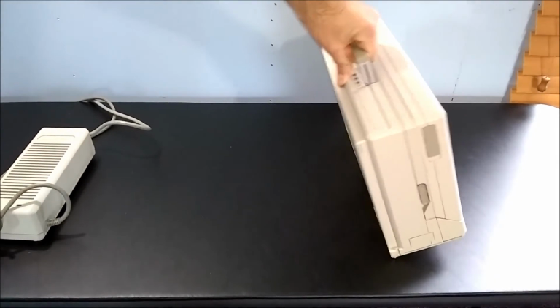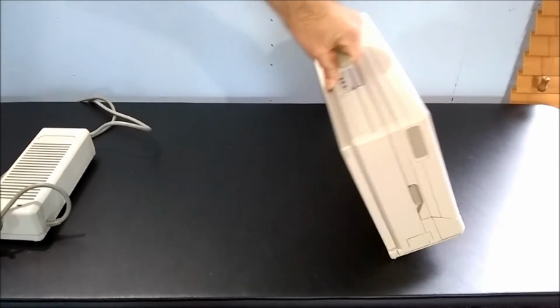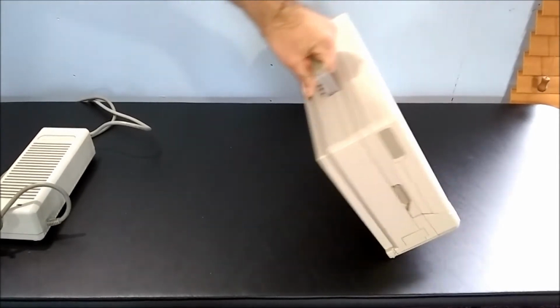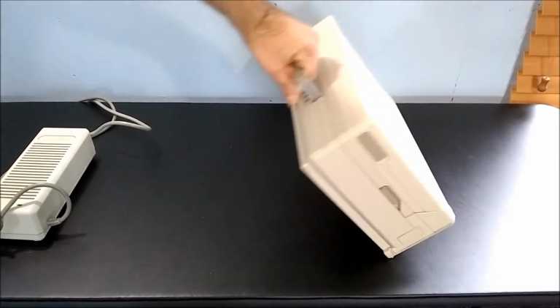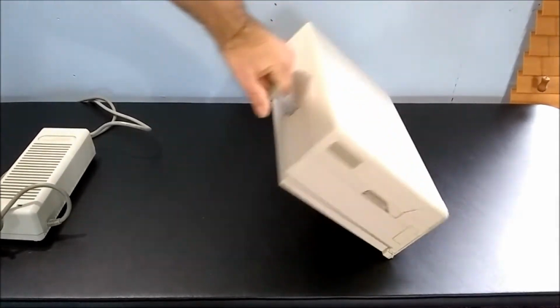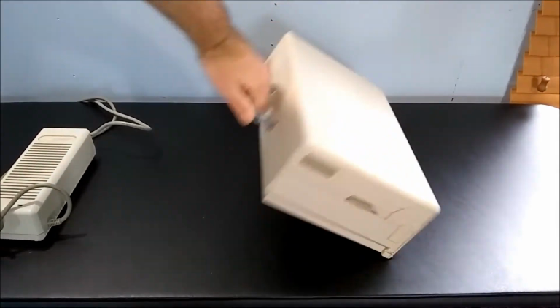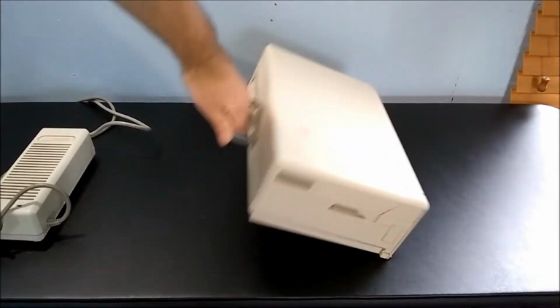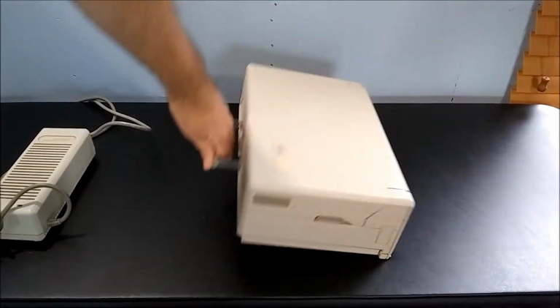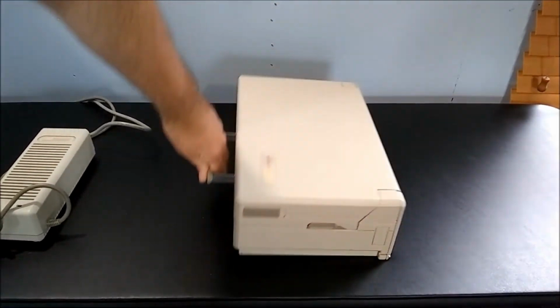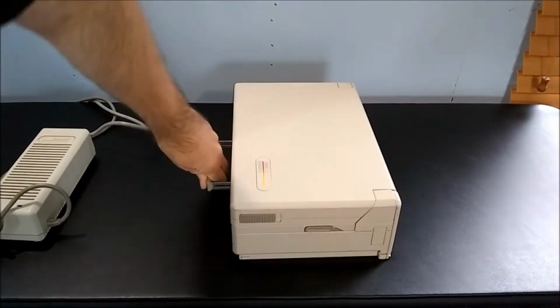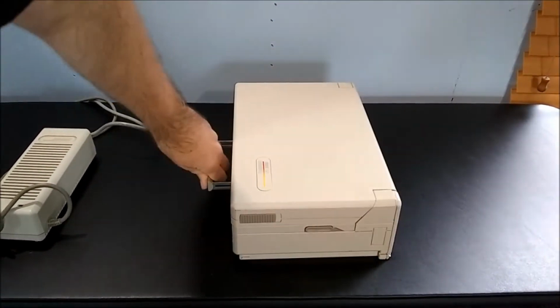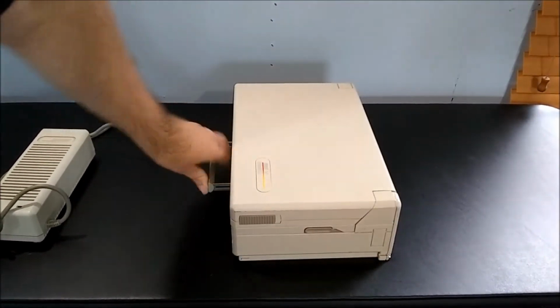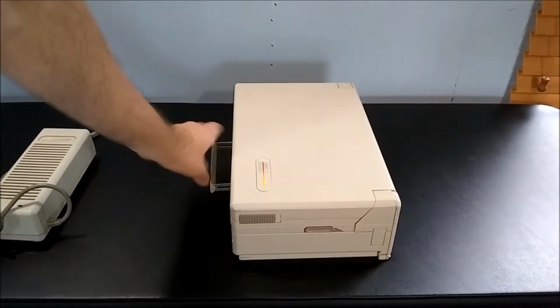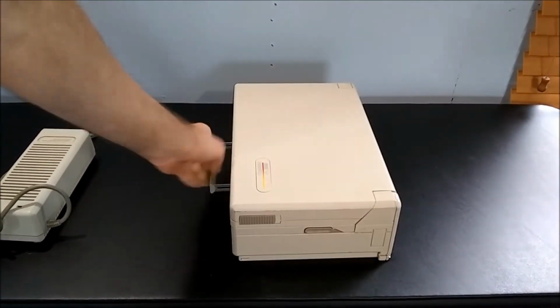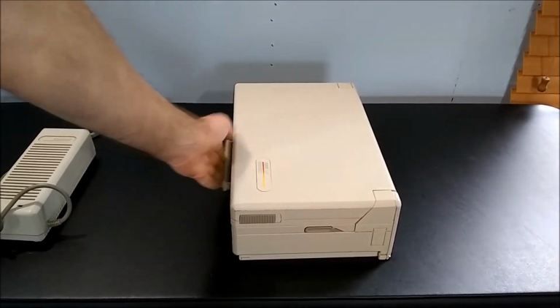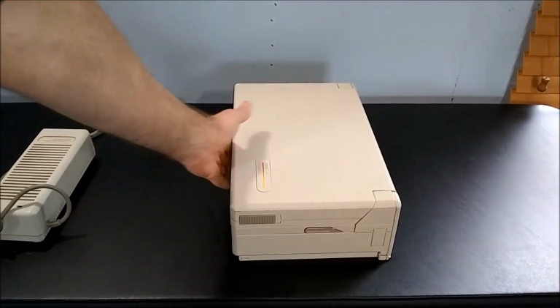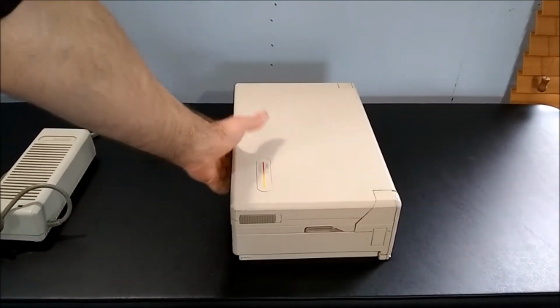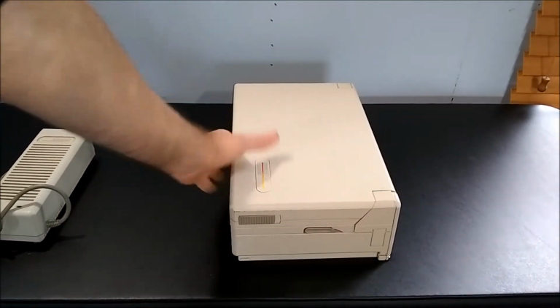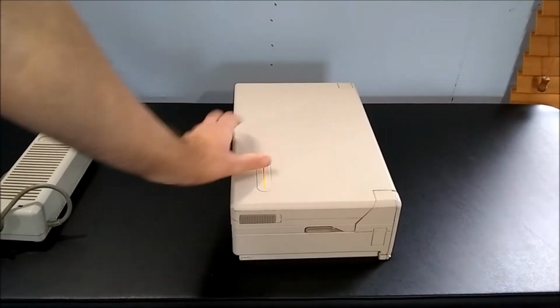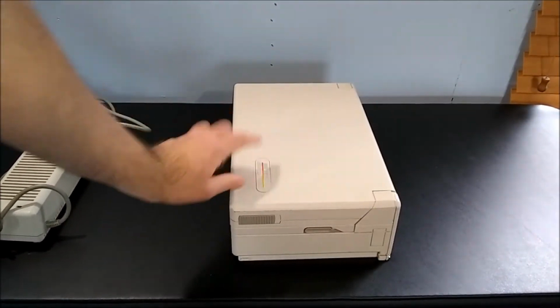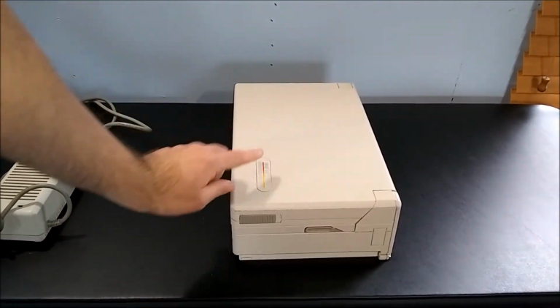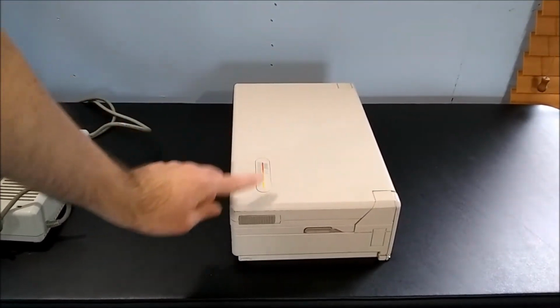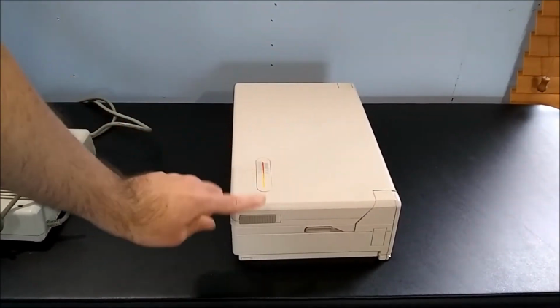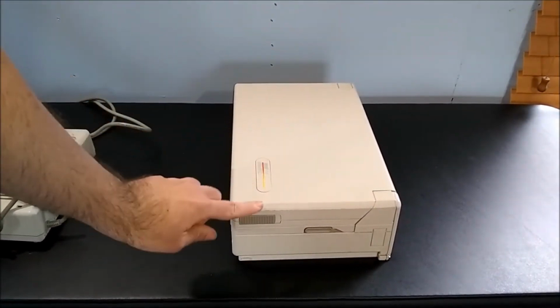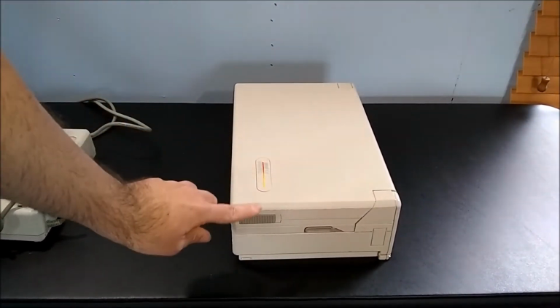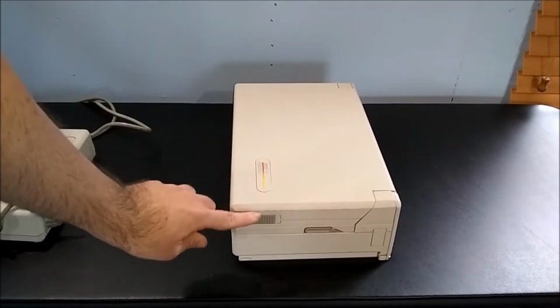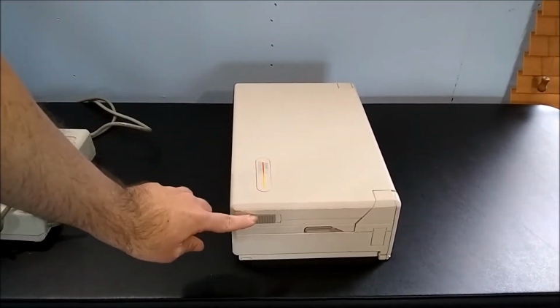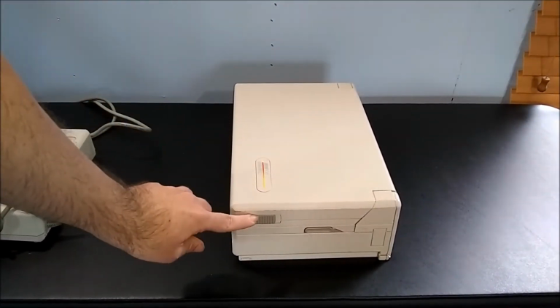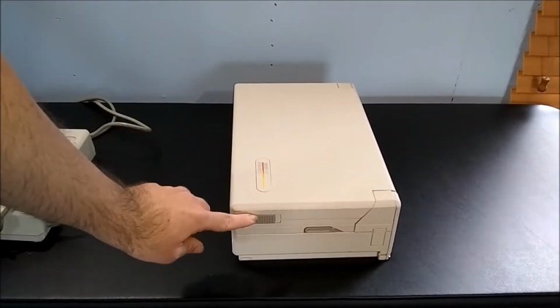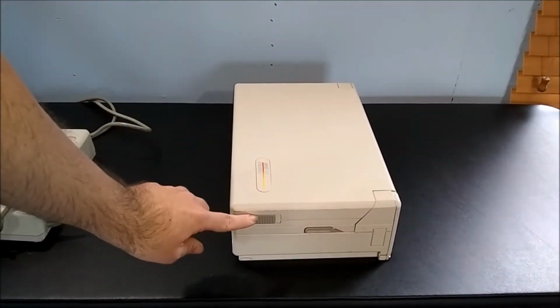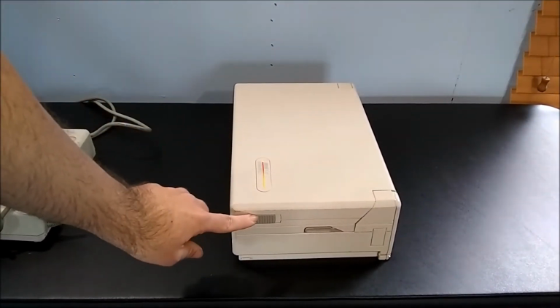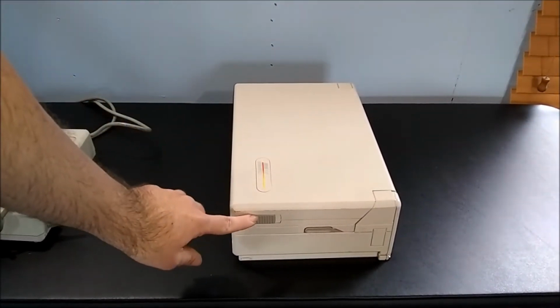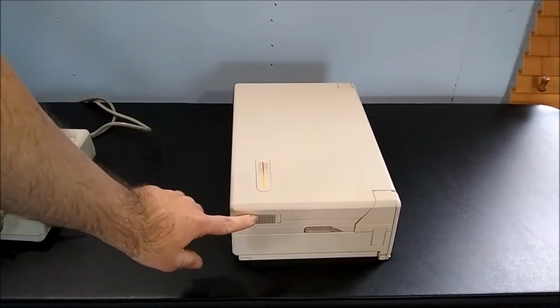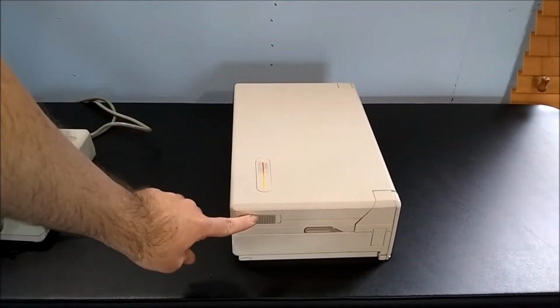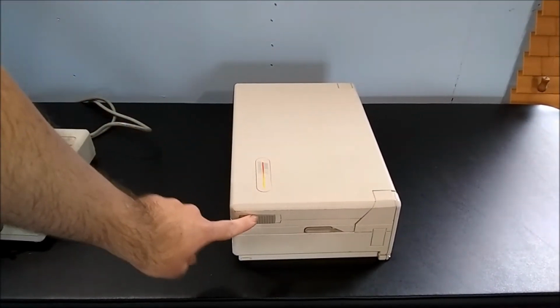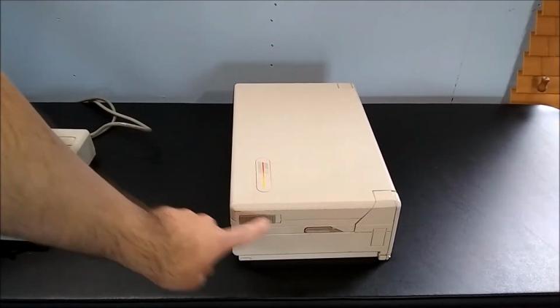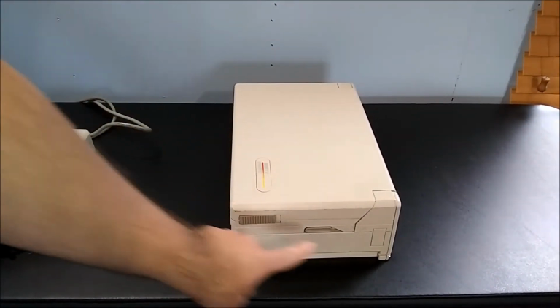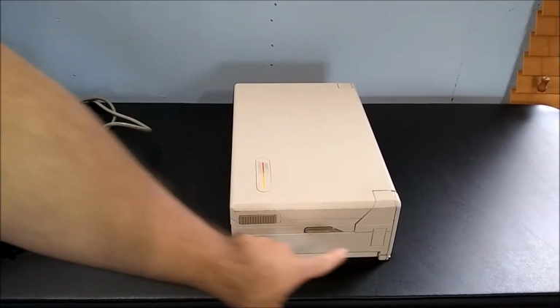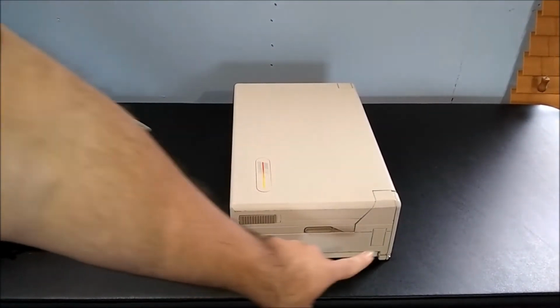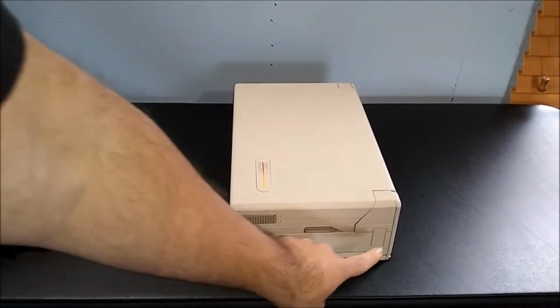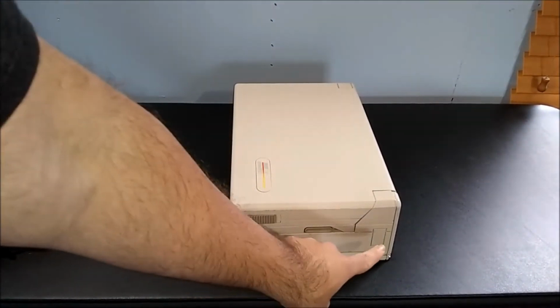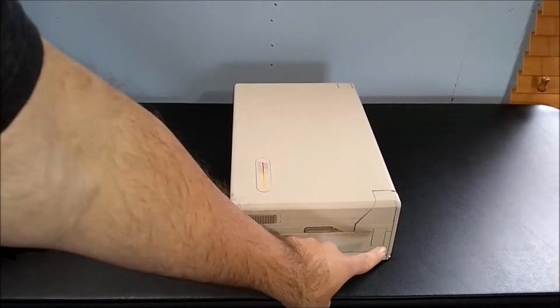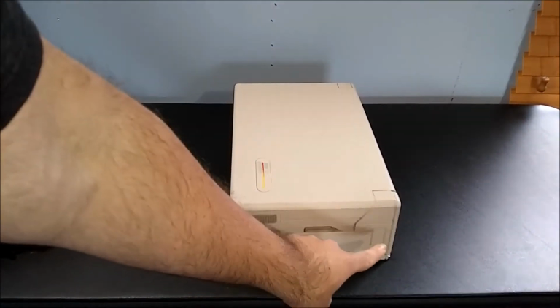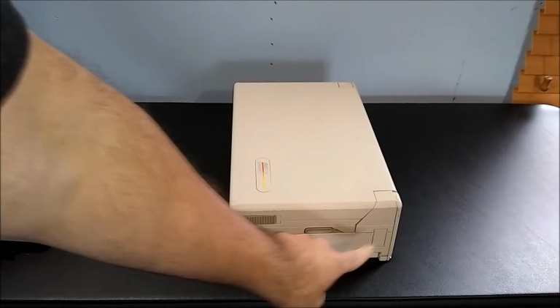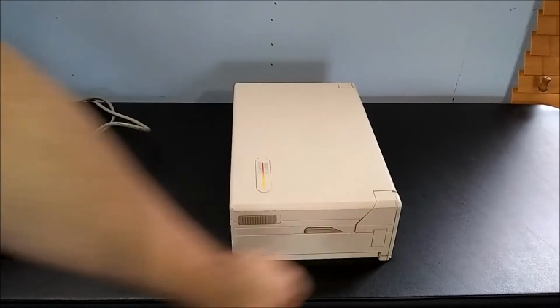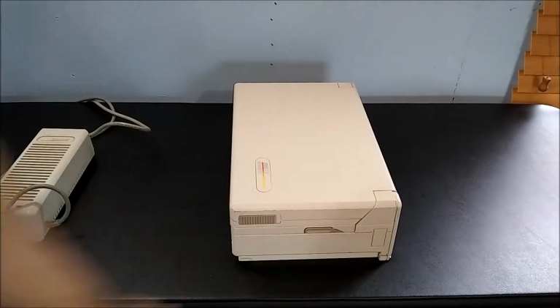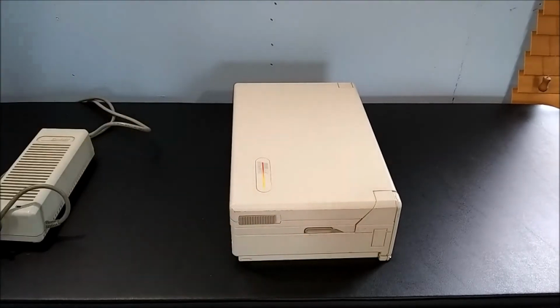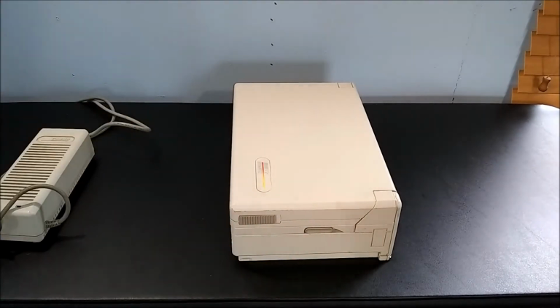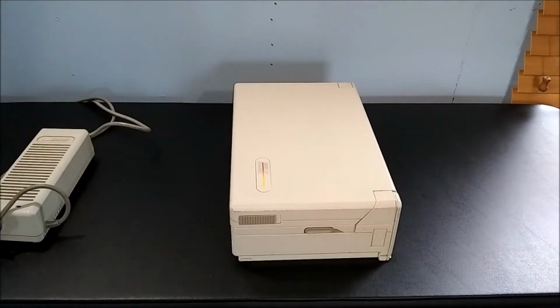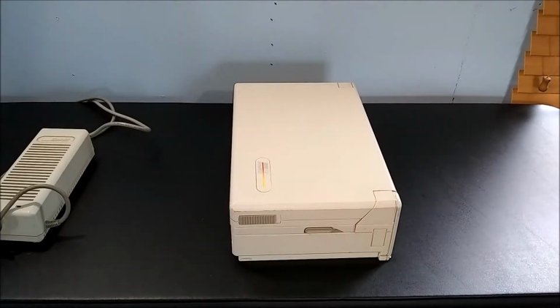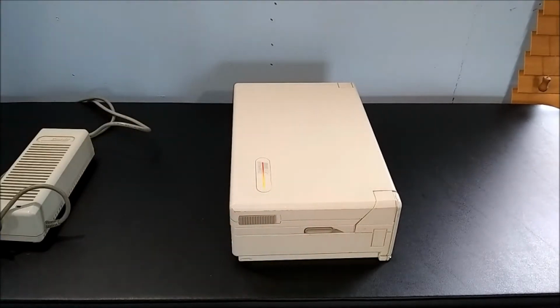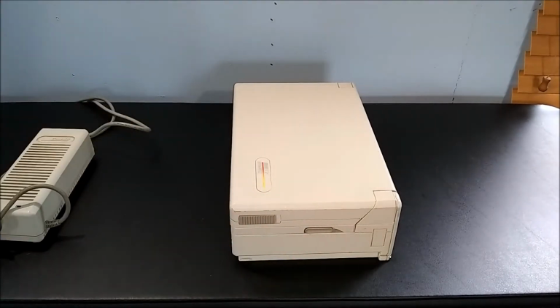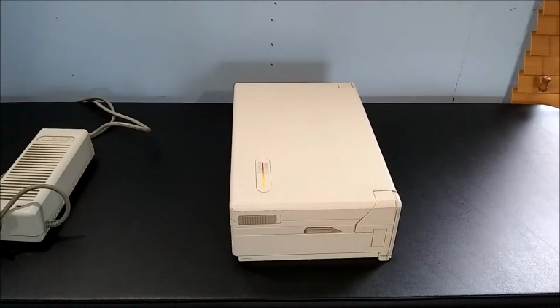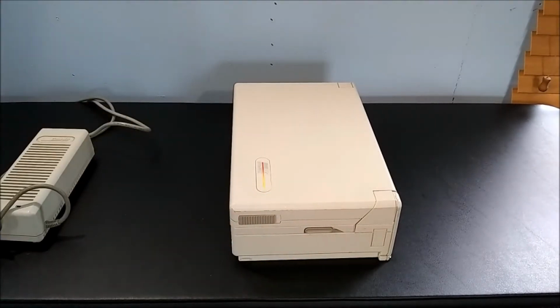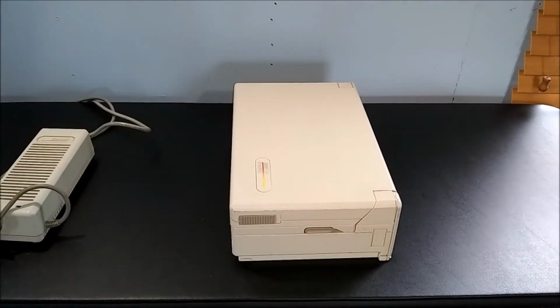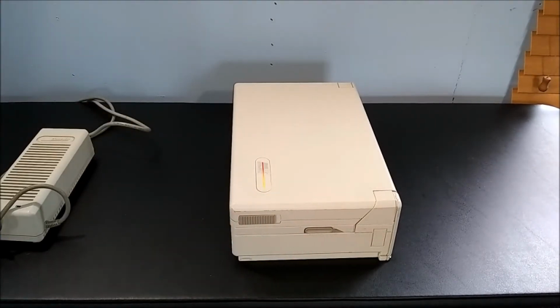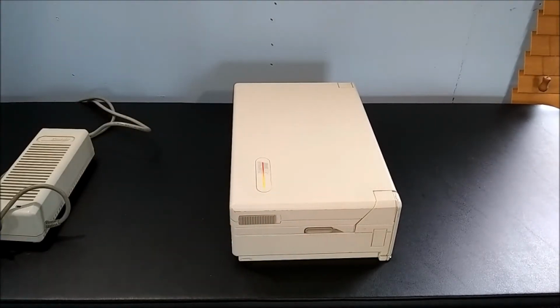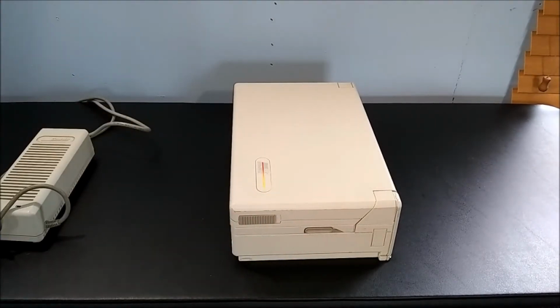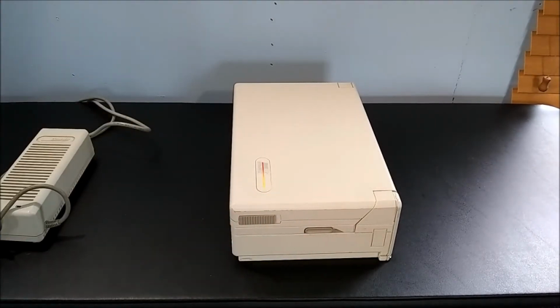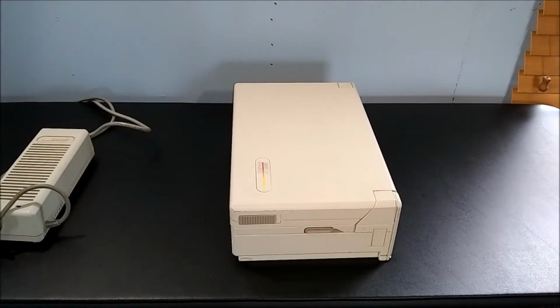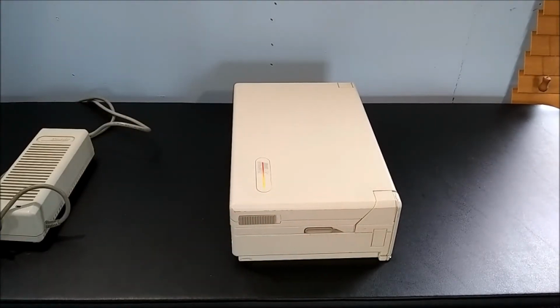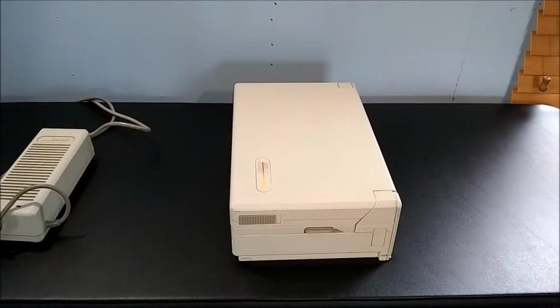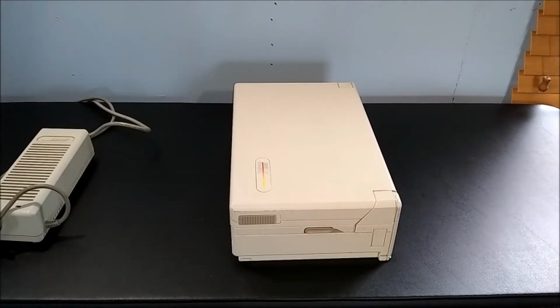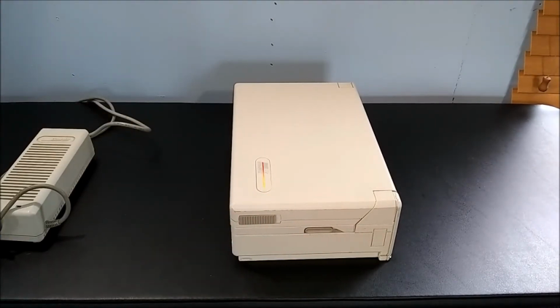On this side, we have the first of two lid latches, and a blank to cover where the optional internal modem would go.